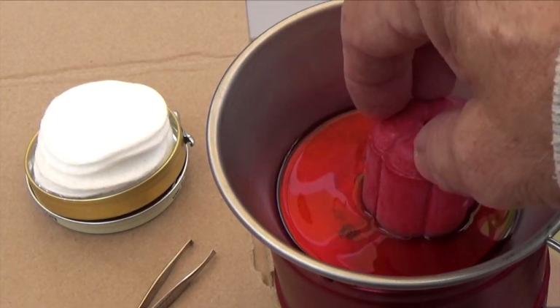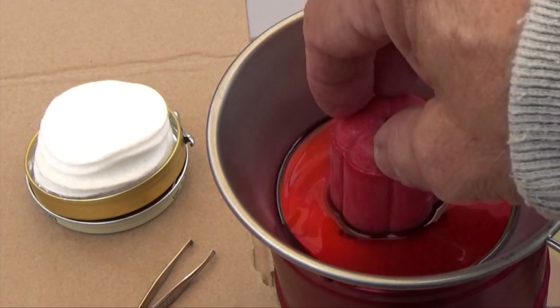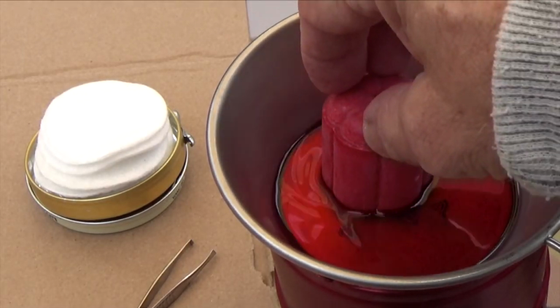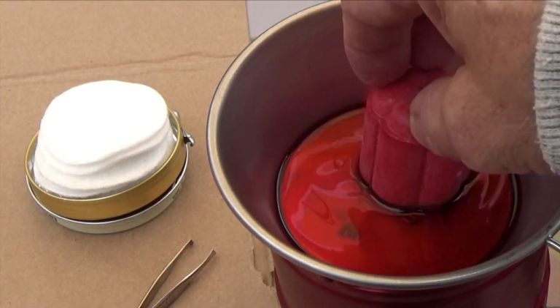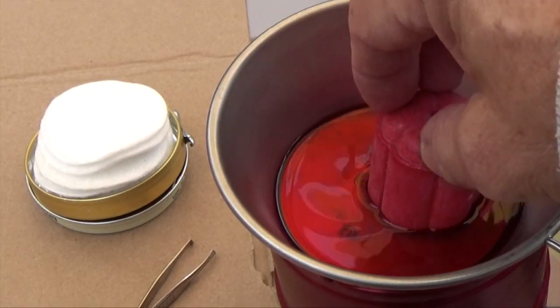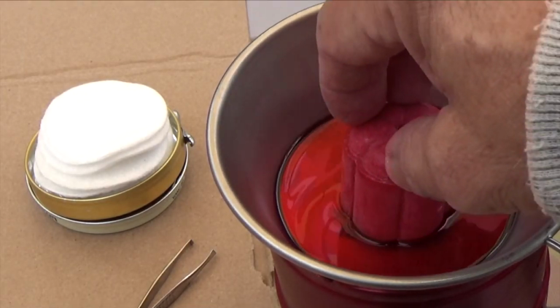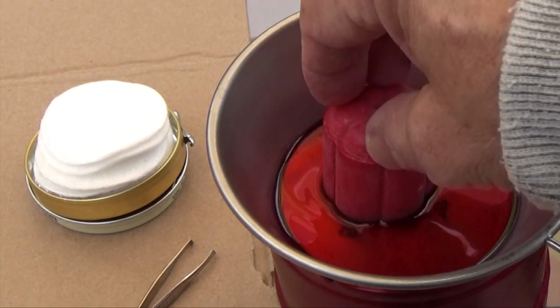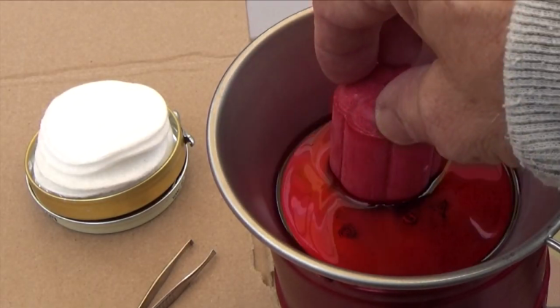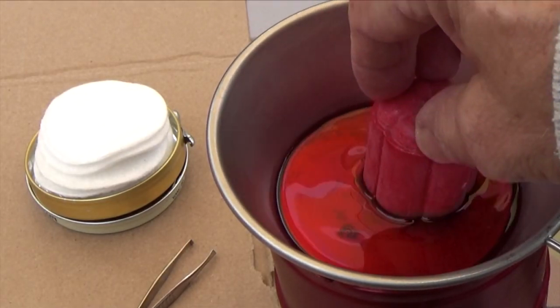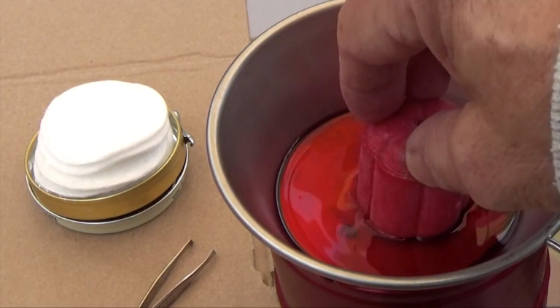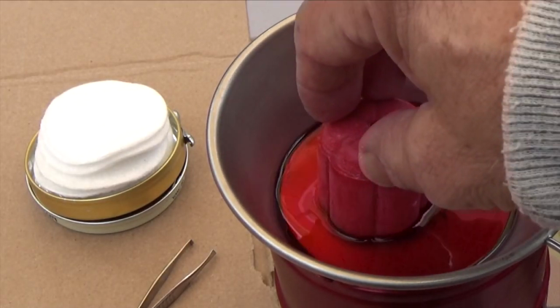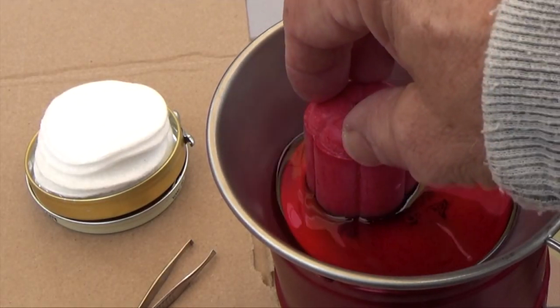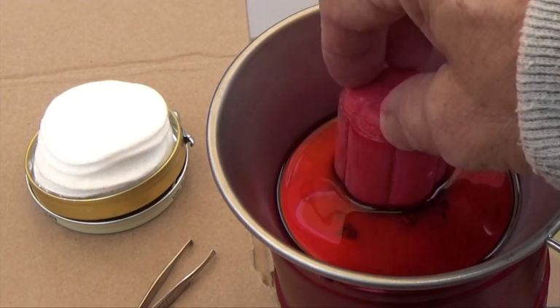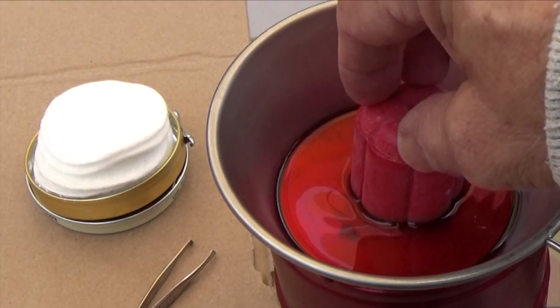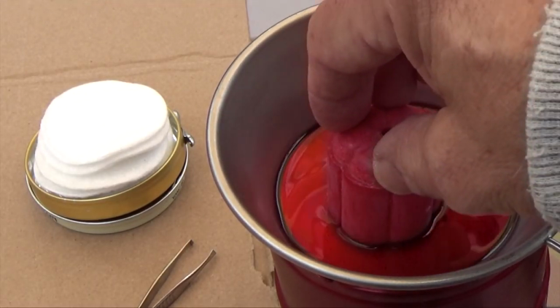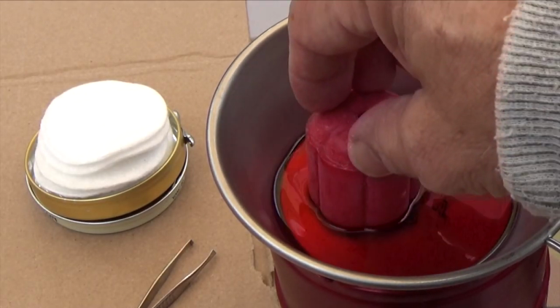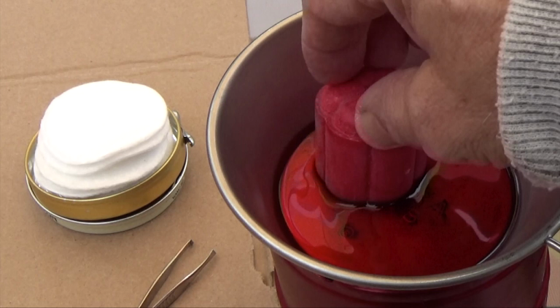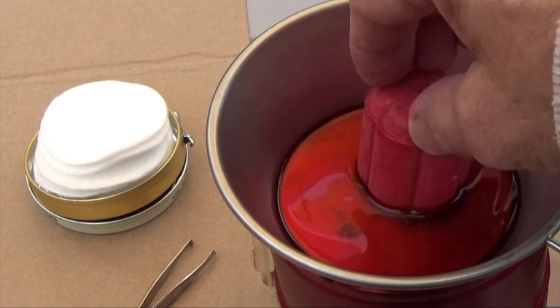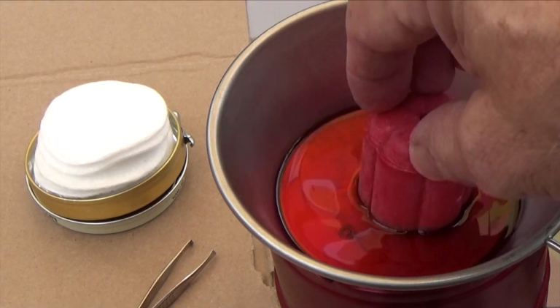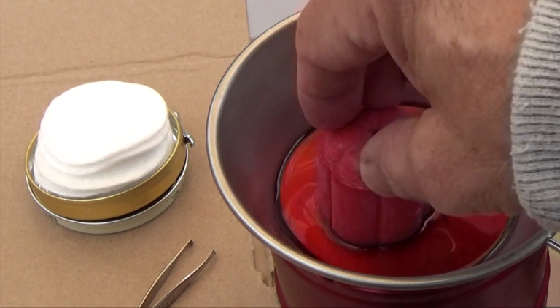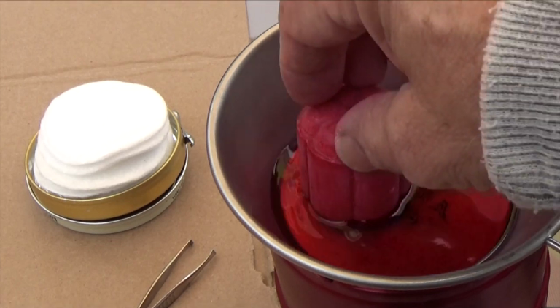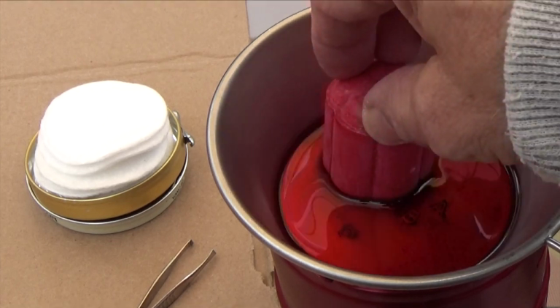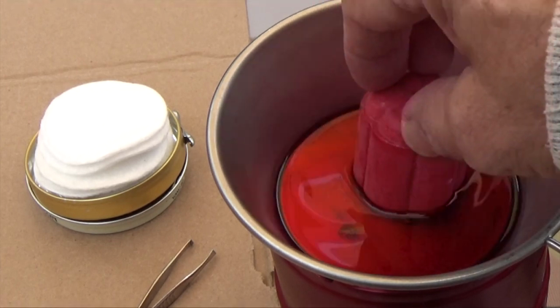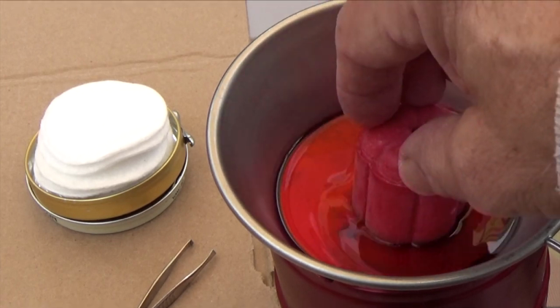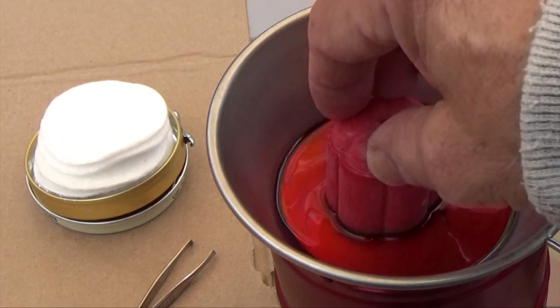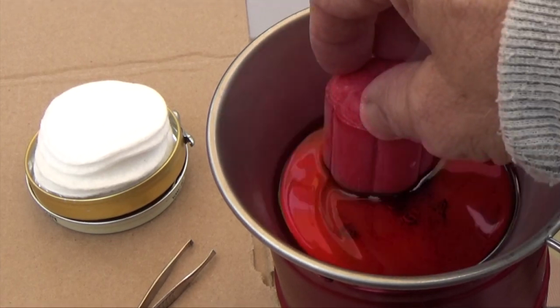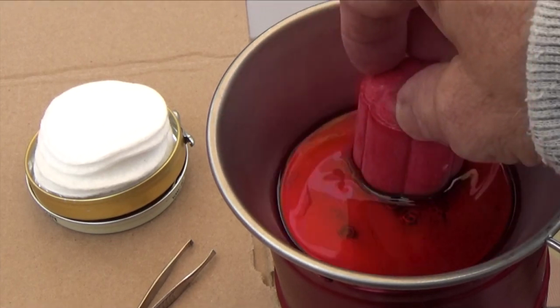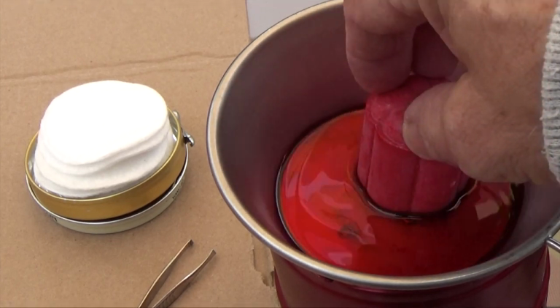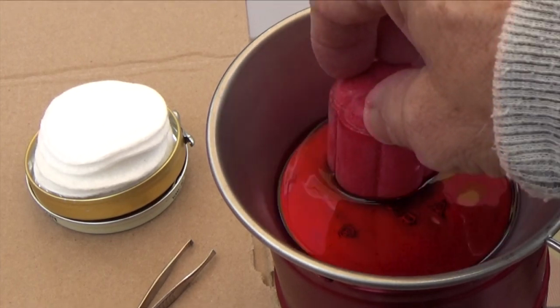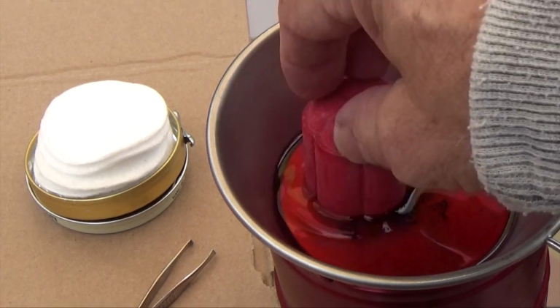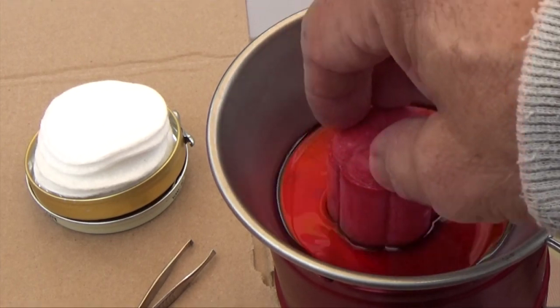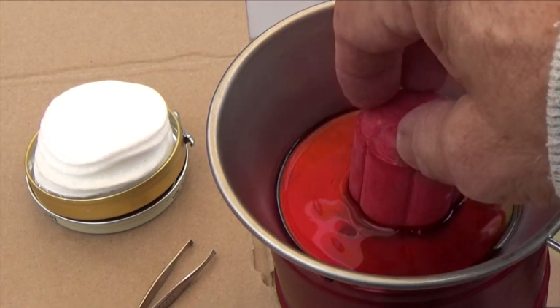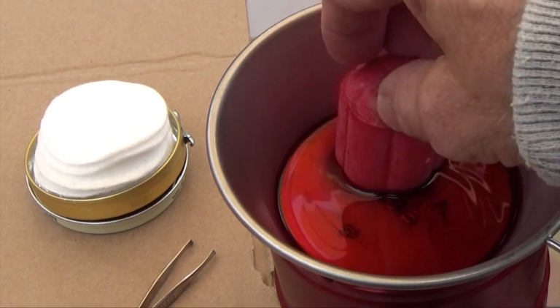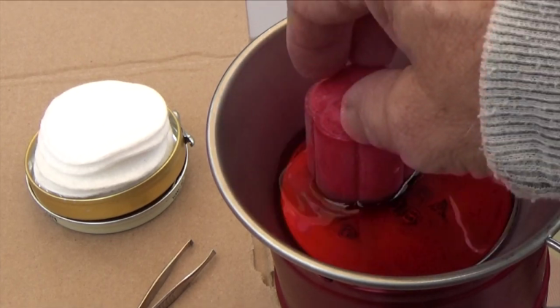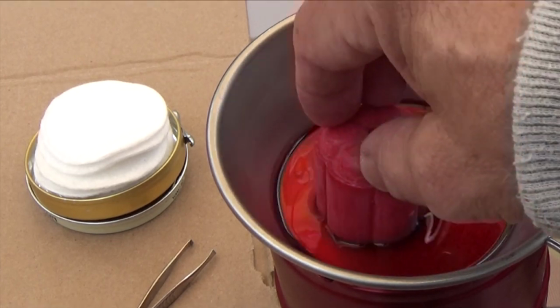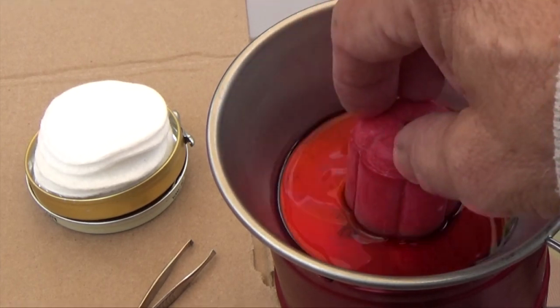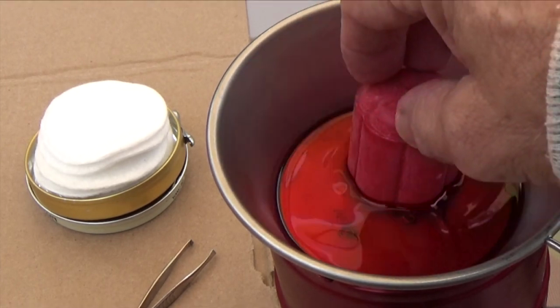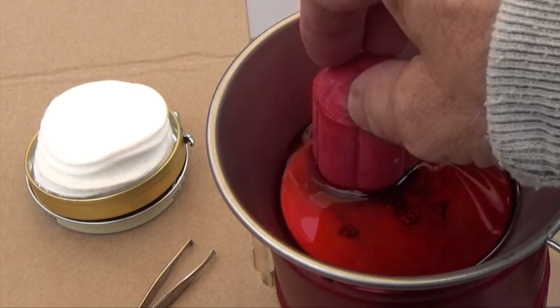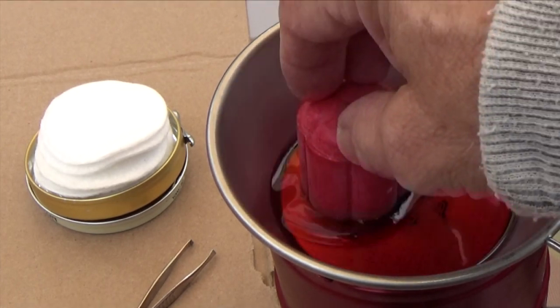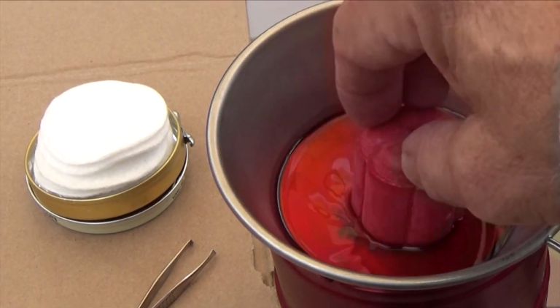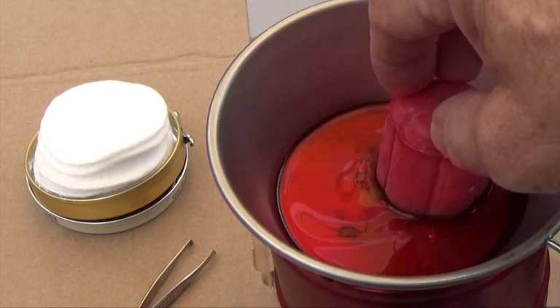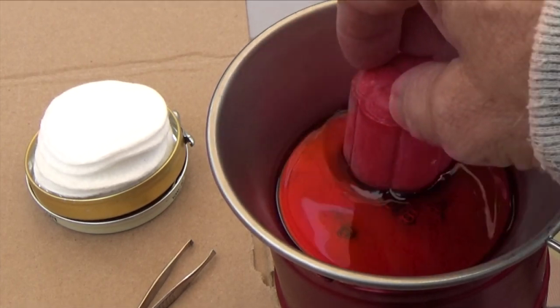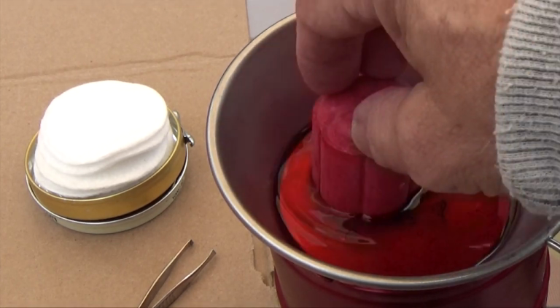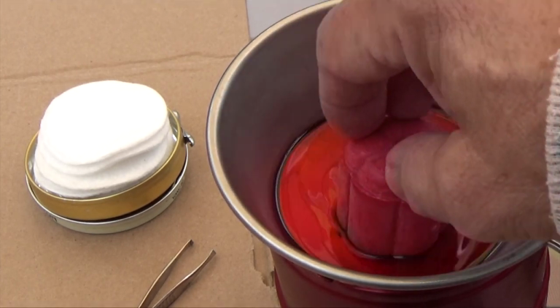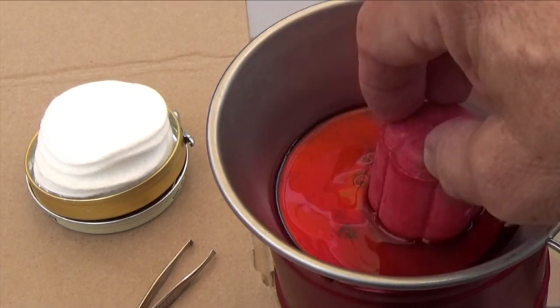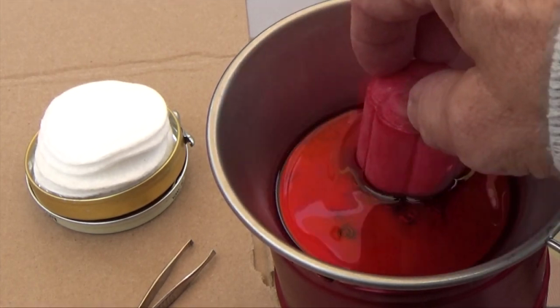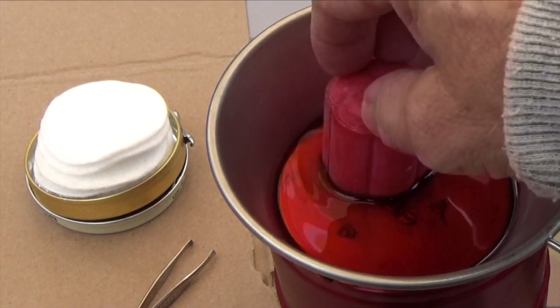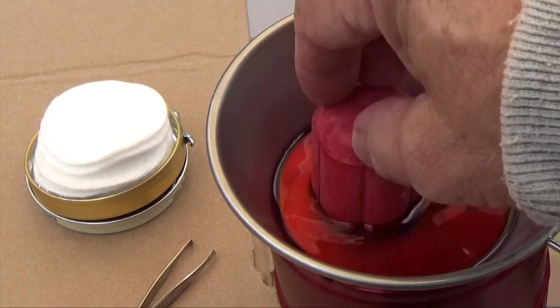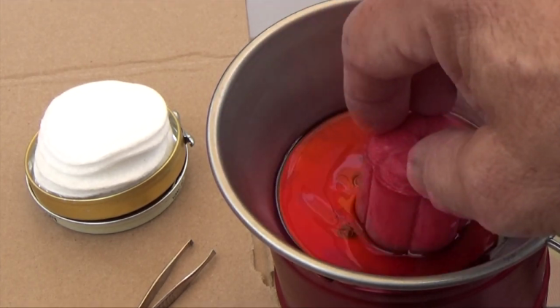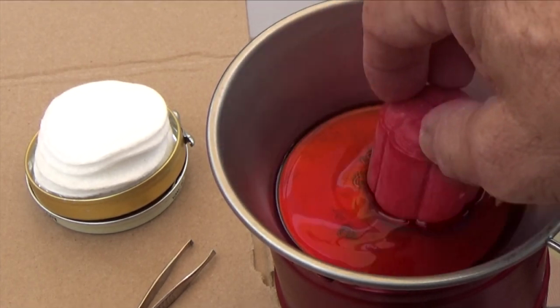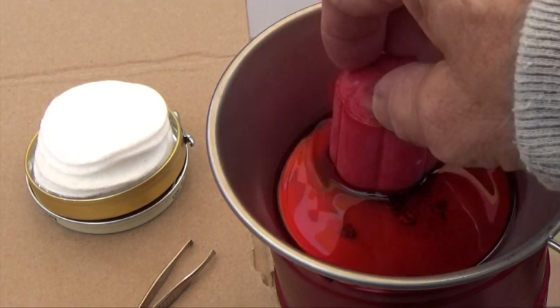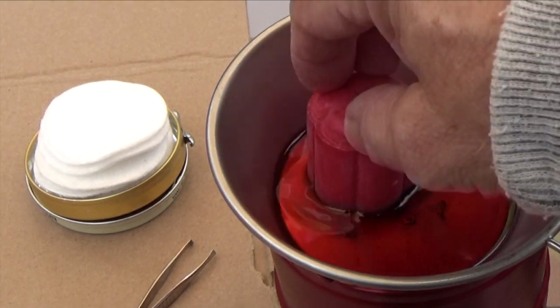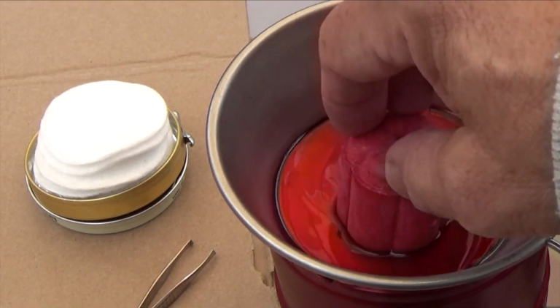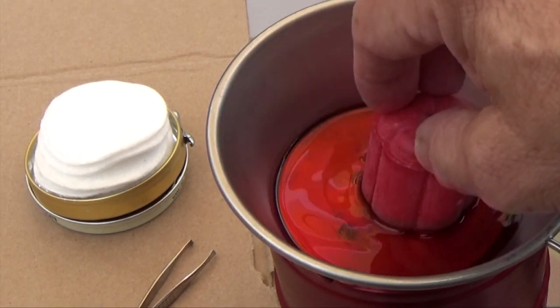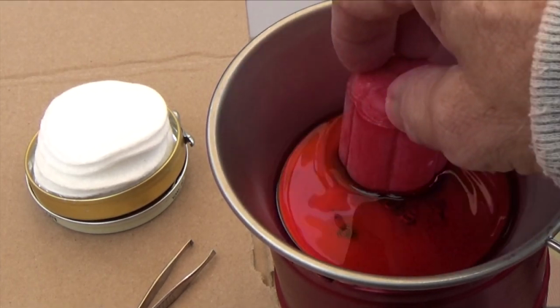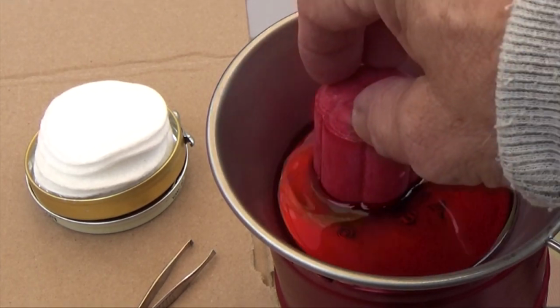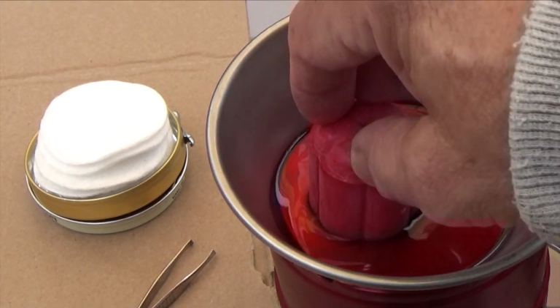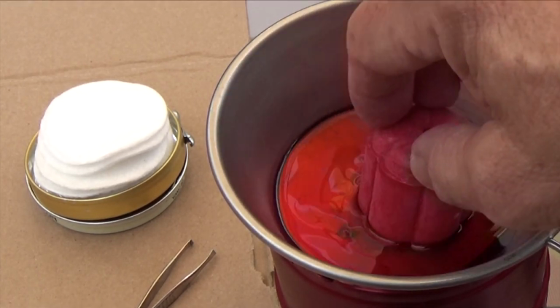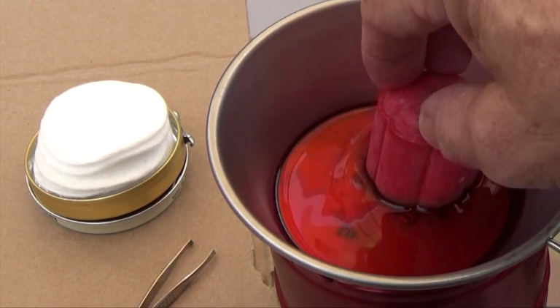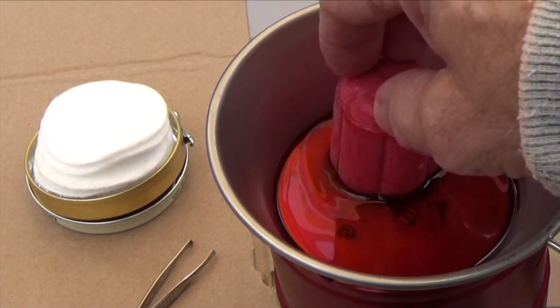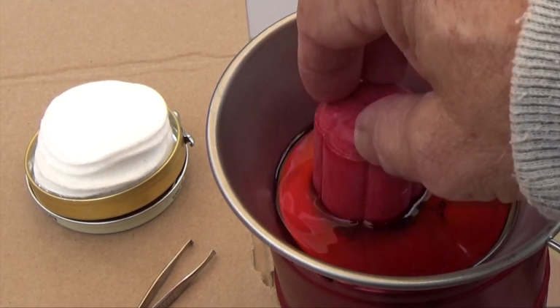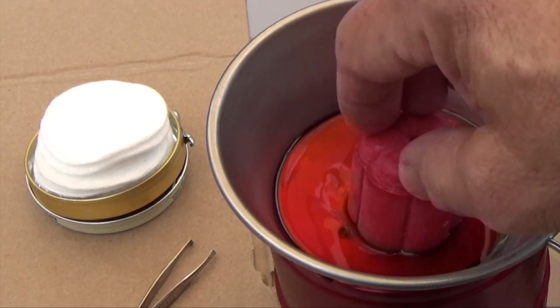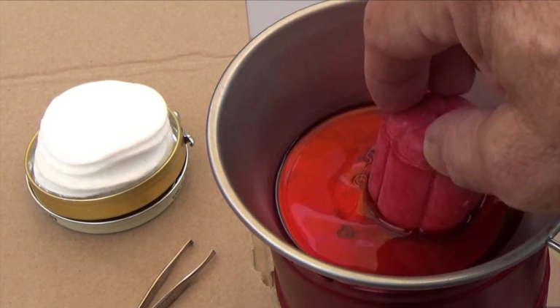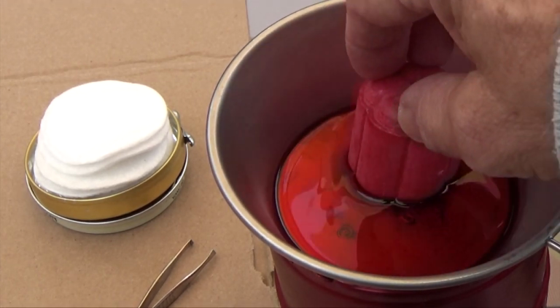I'm going to melt this wax down and then we'll come back to you once I'm ready to dip the pads.